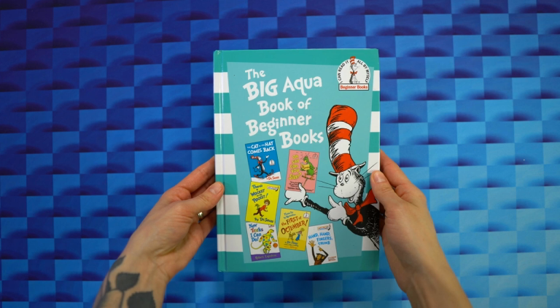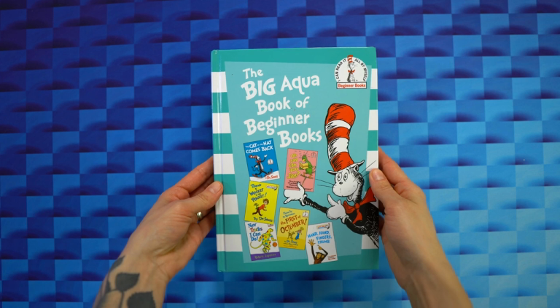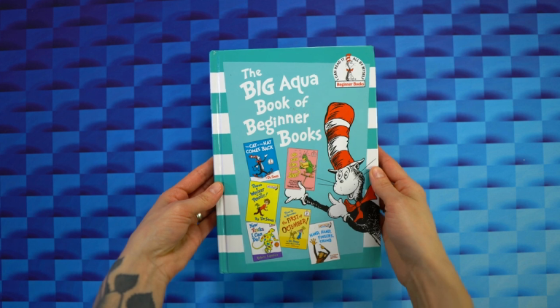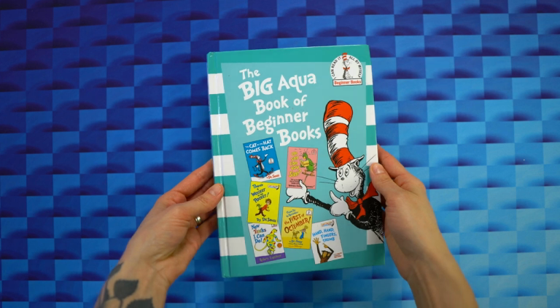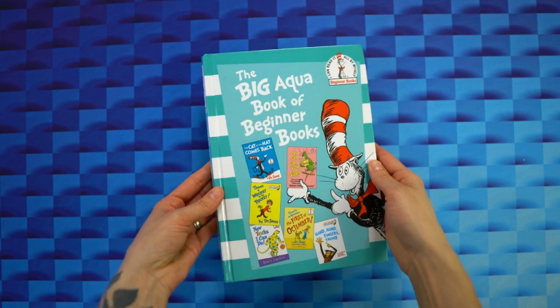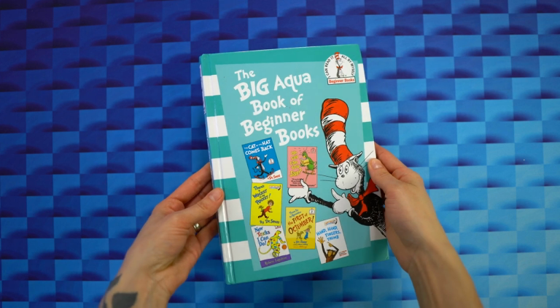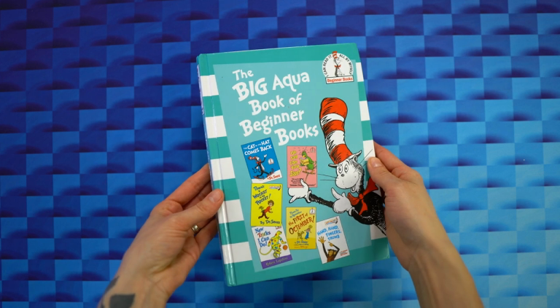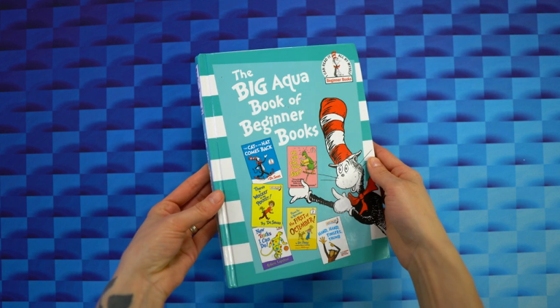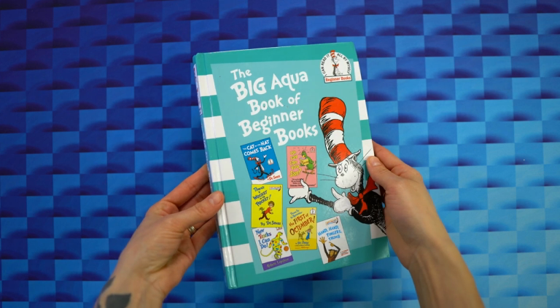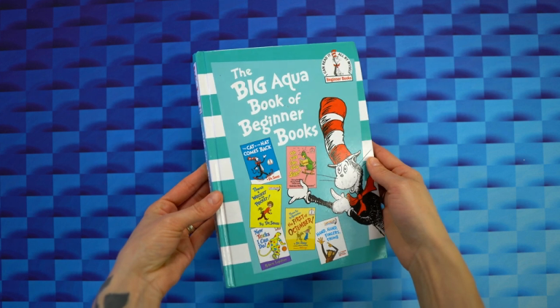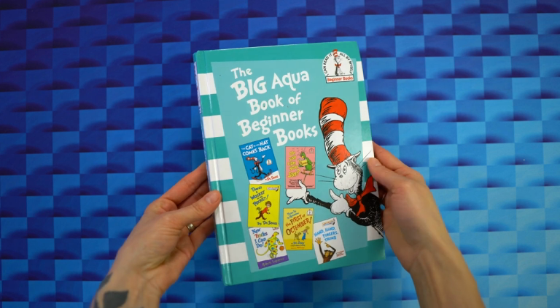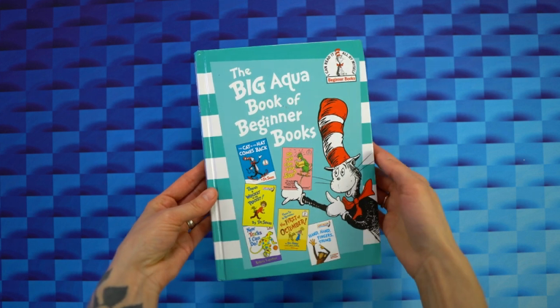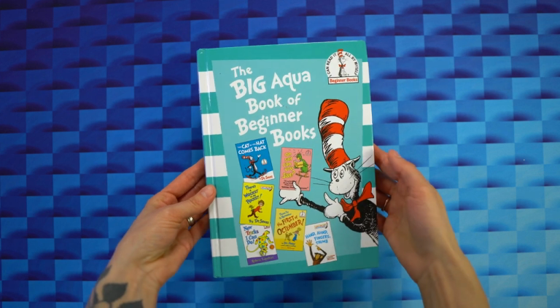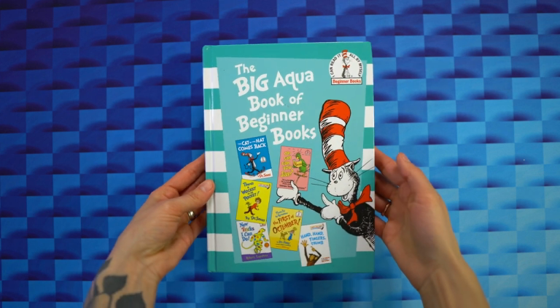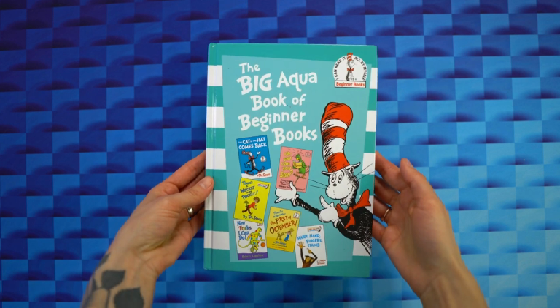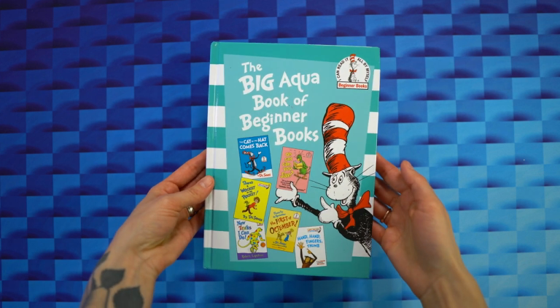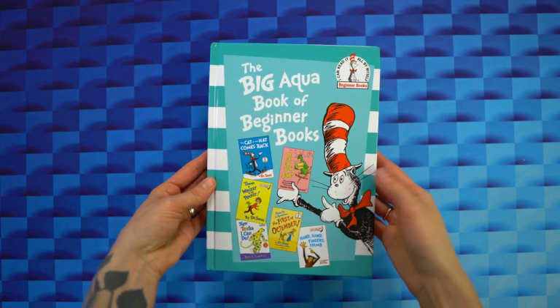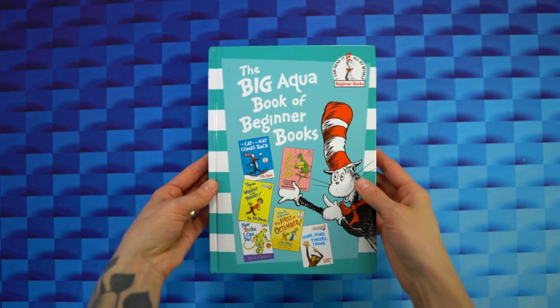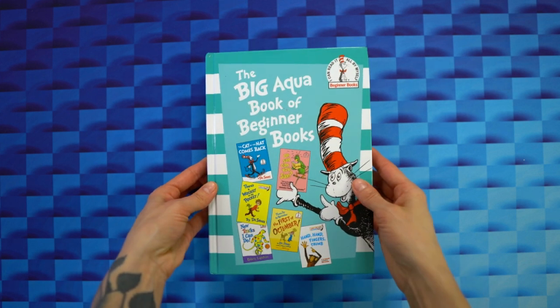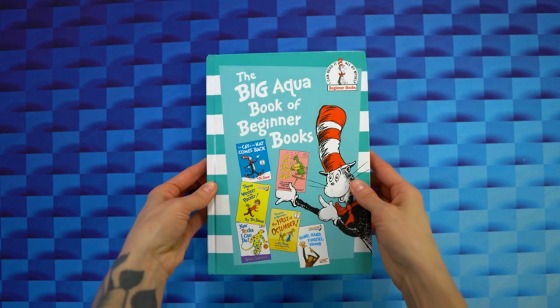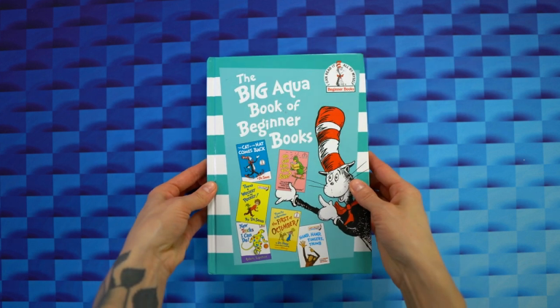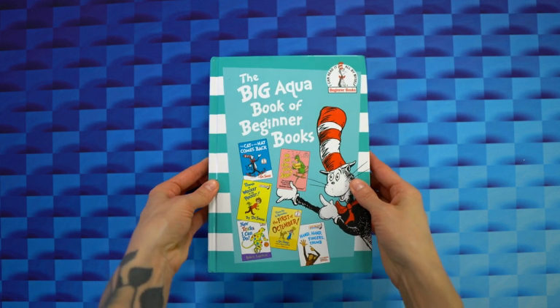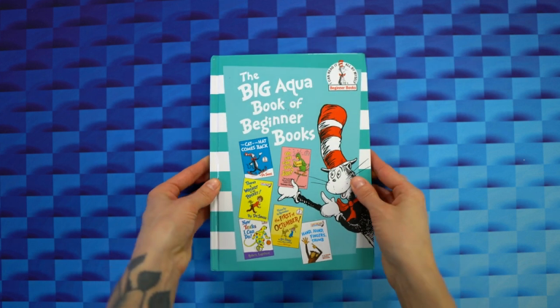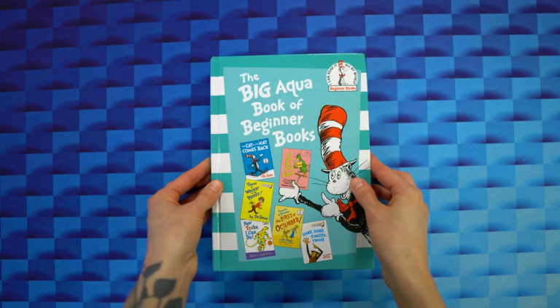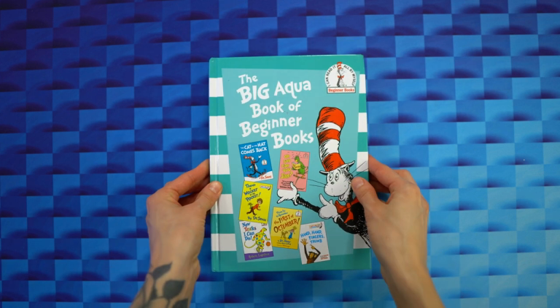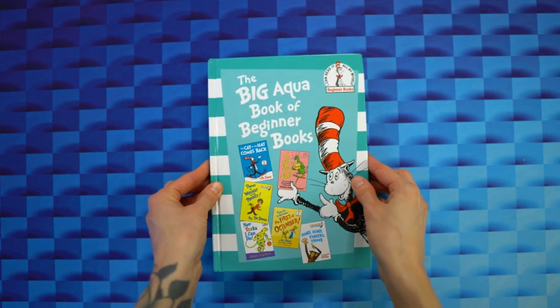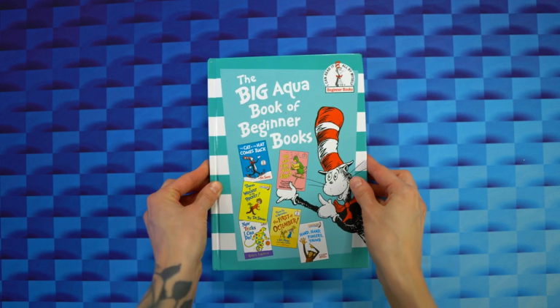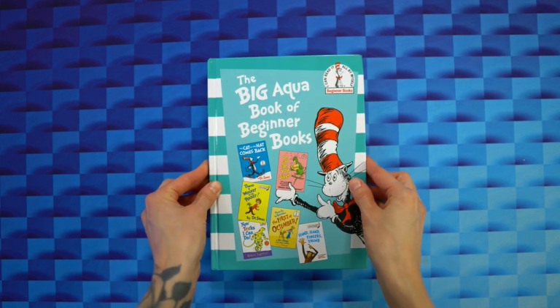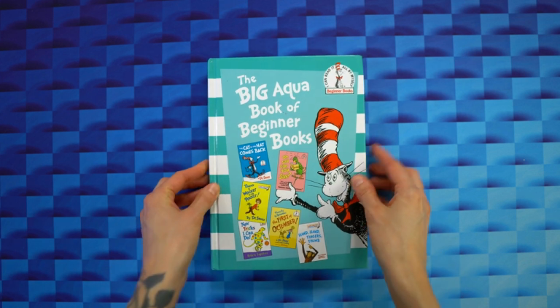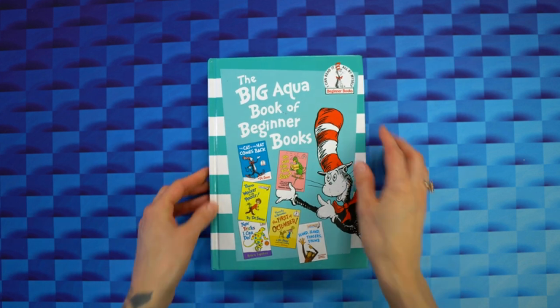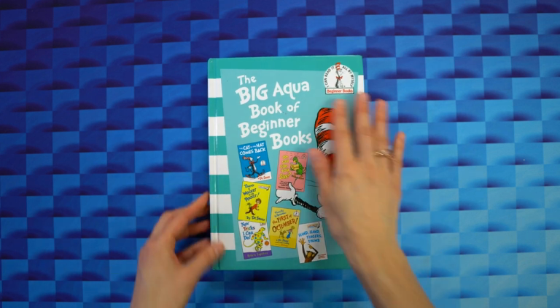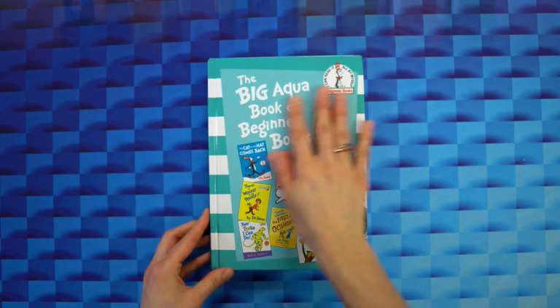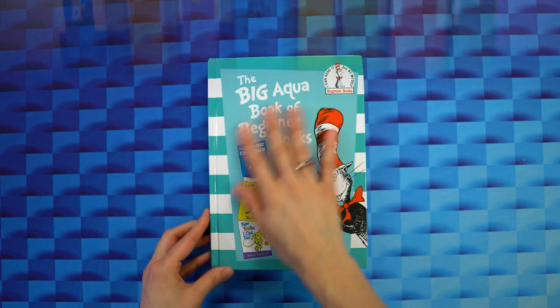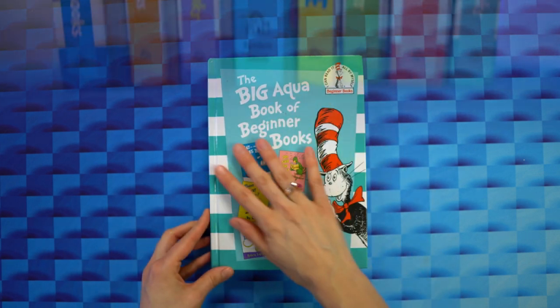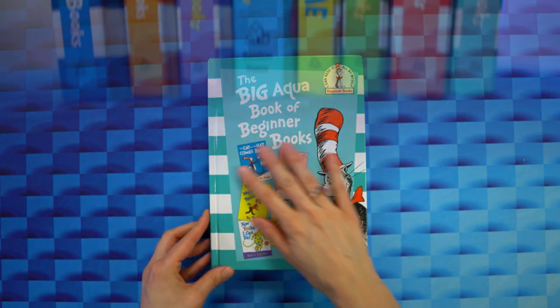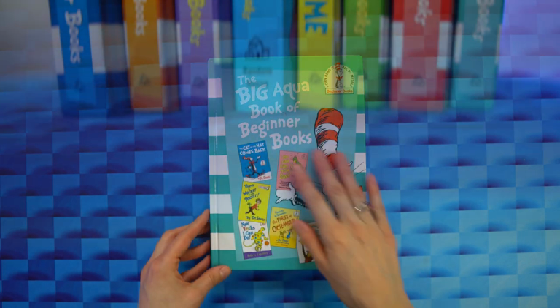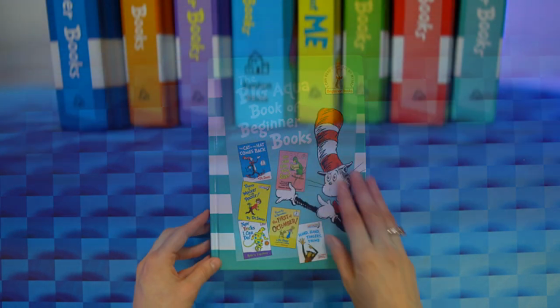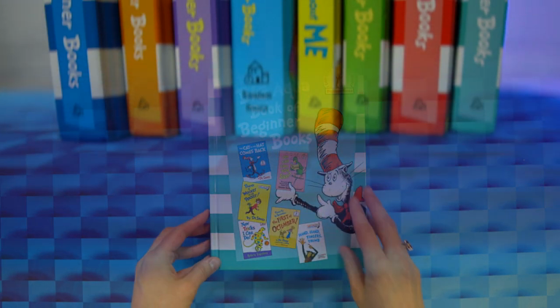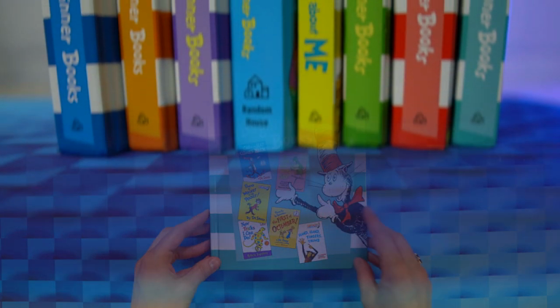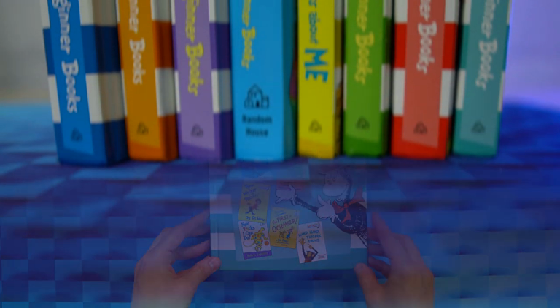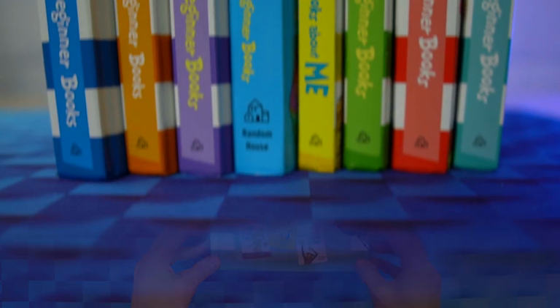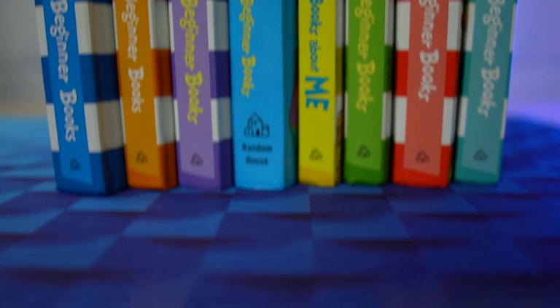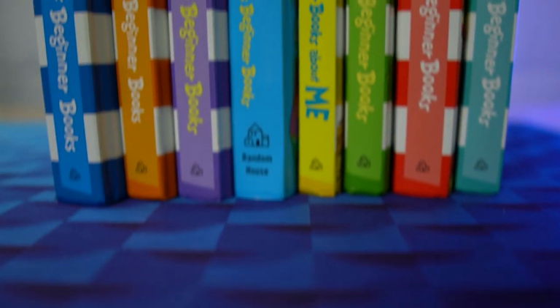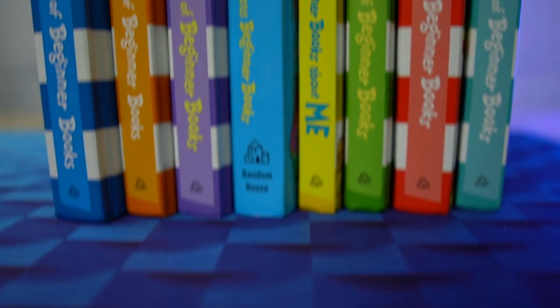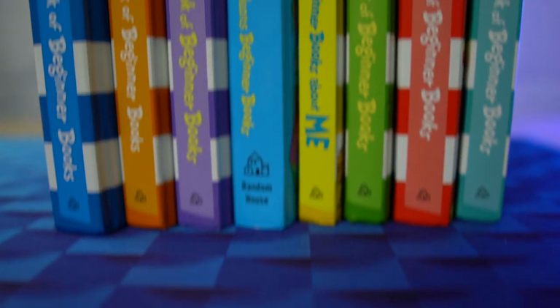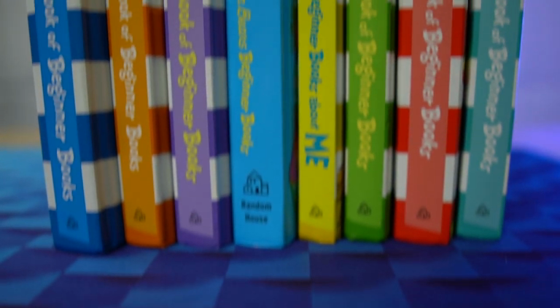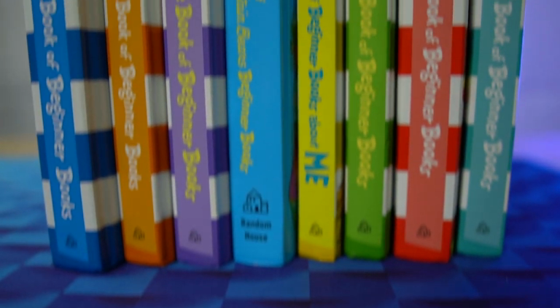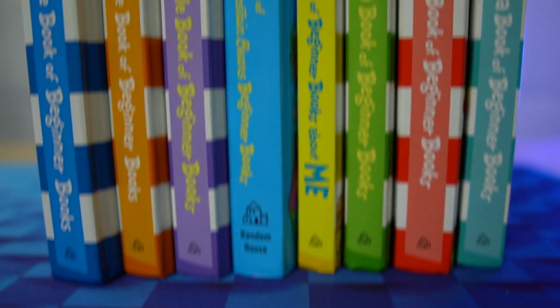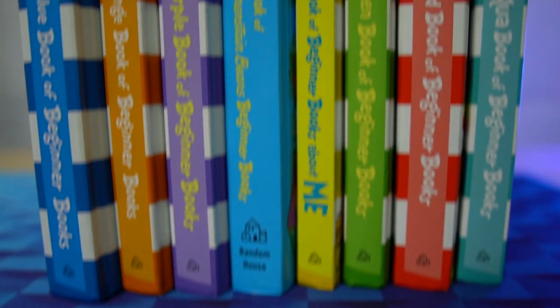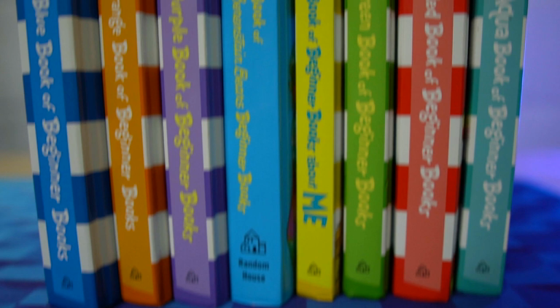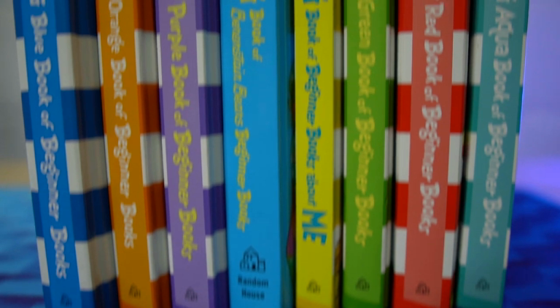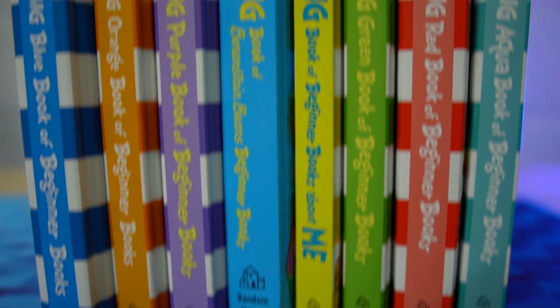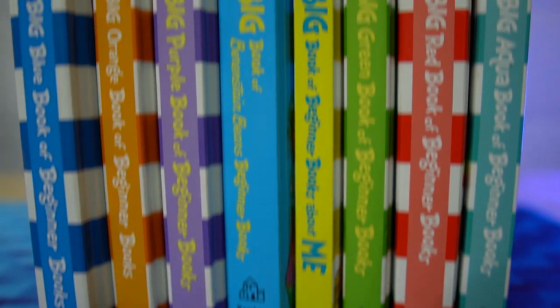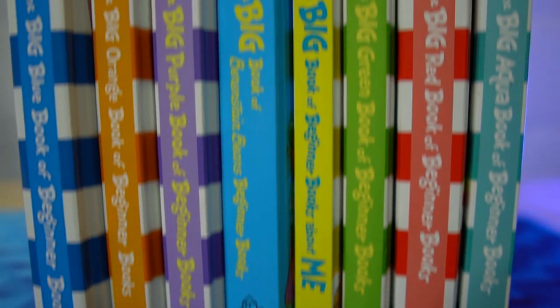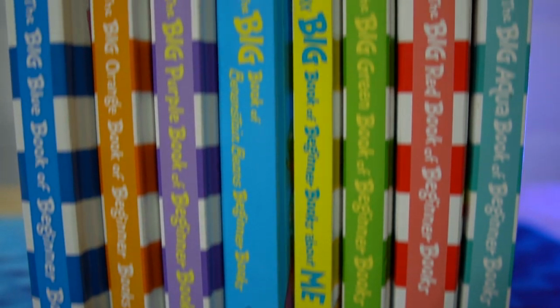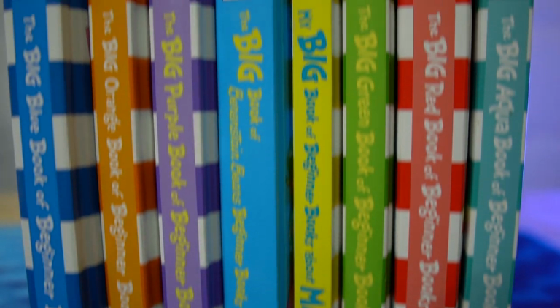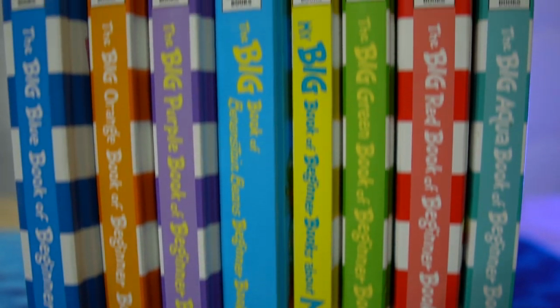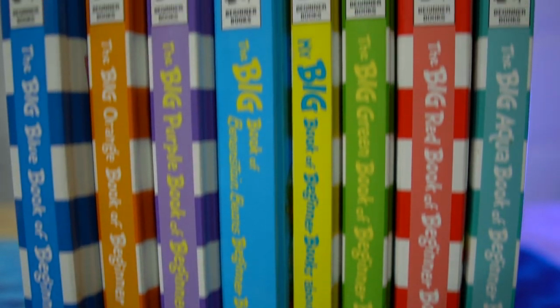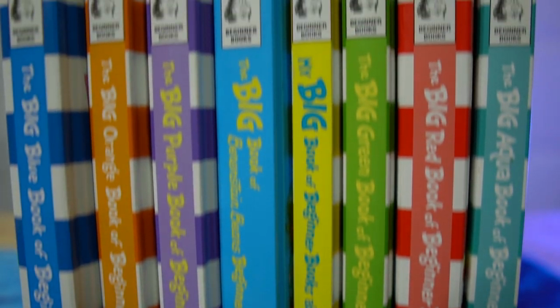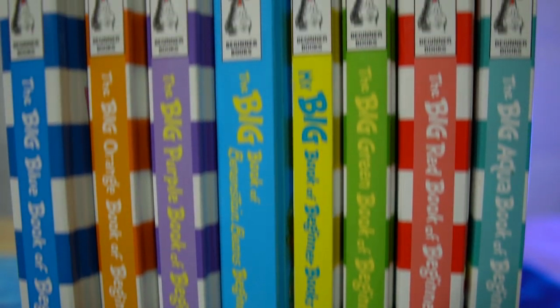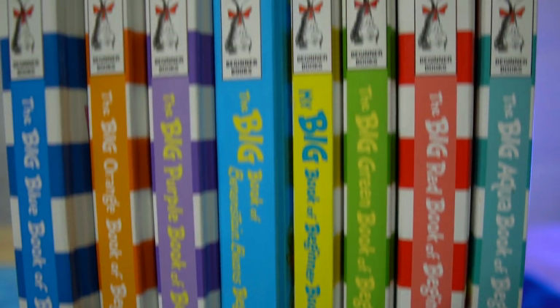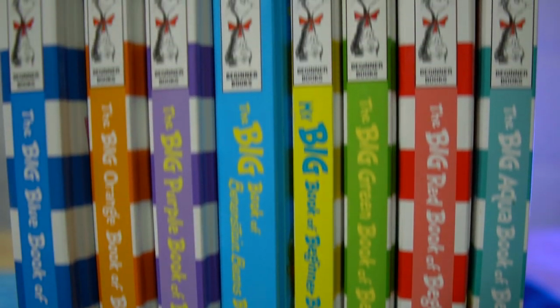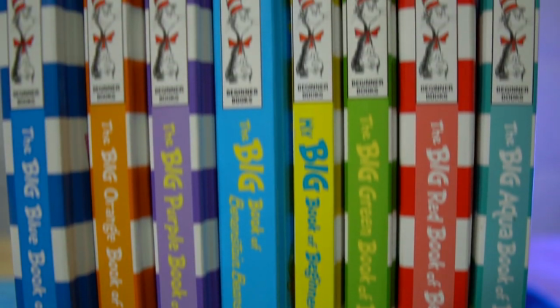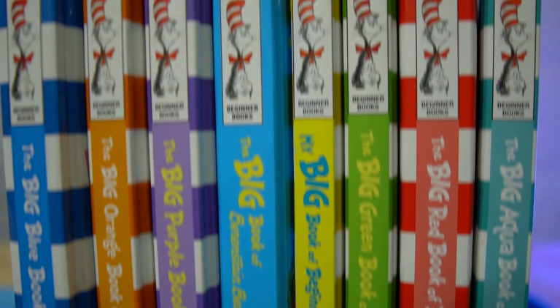The Big Aqua Book of Beginner Books is a fantastic book that we highly recommend. We were so impressed with it that we ended up getting the entire collection.